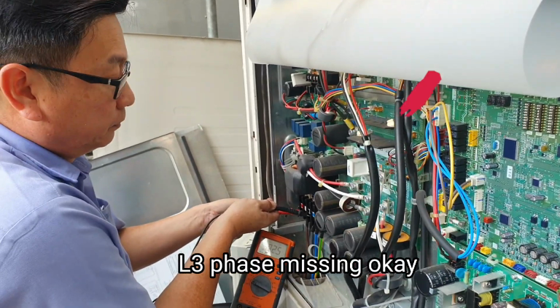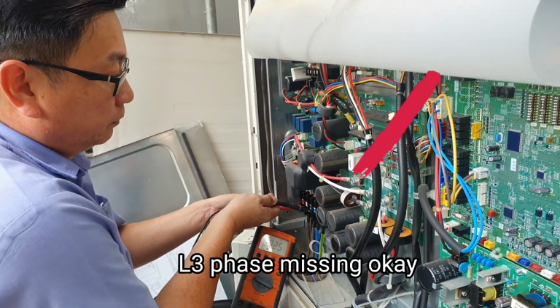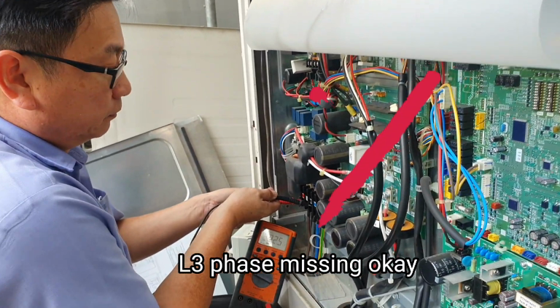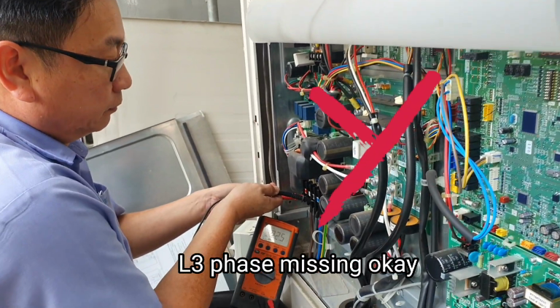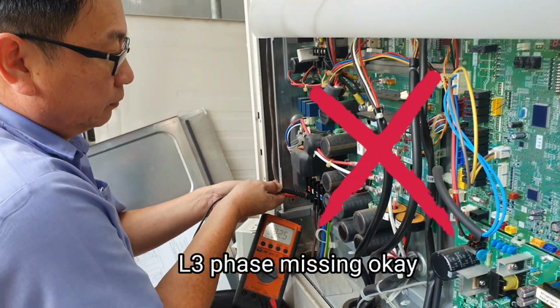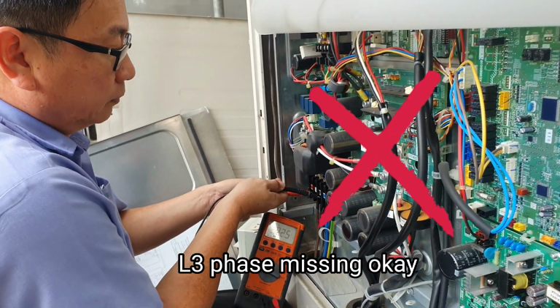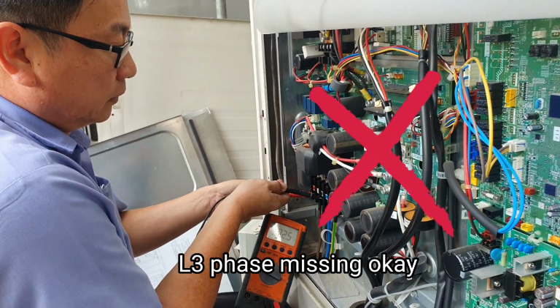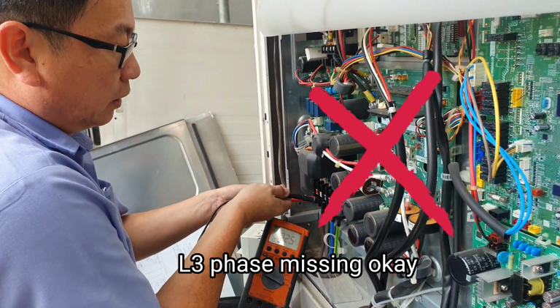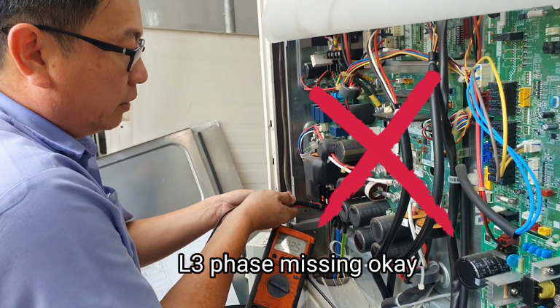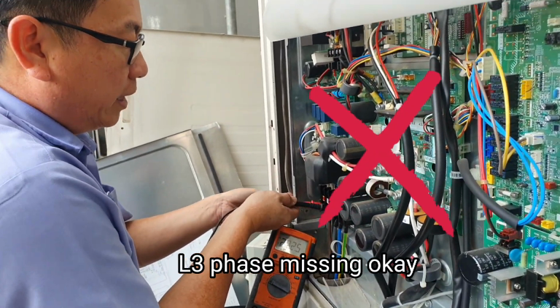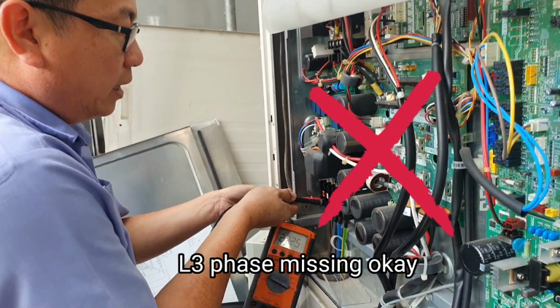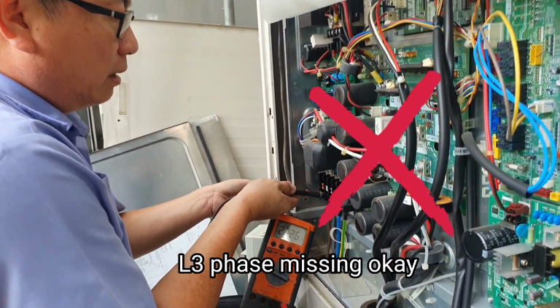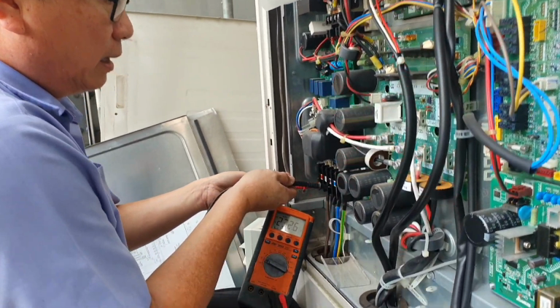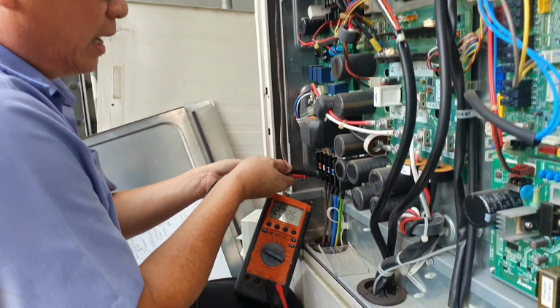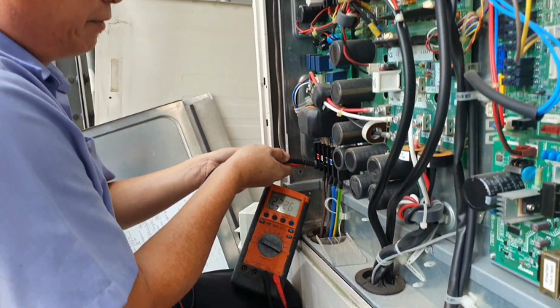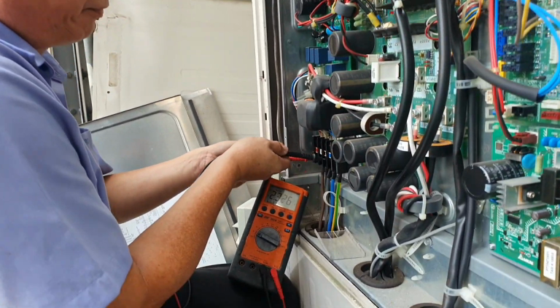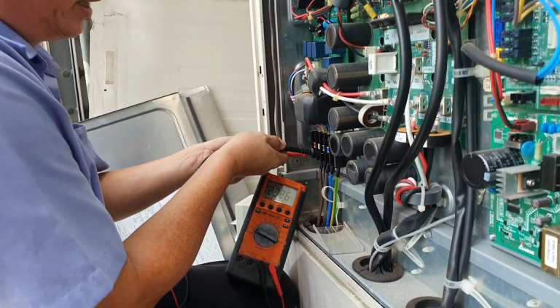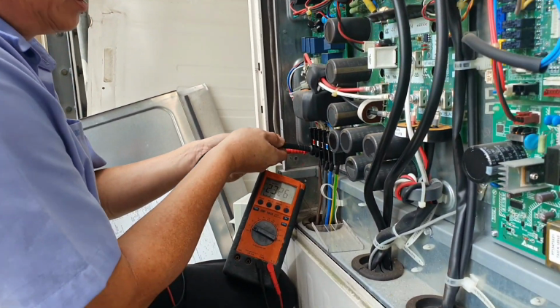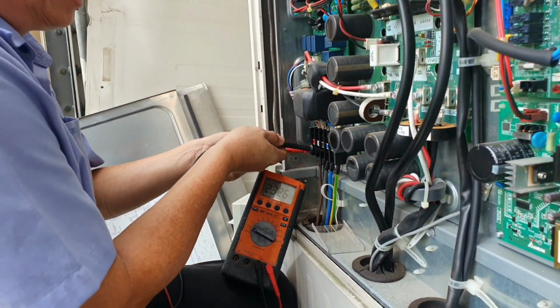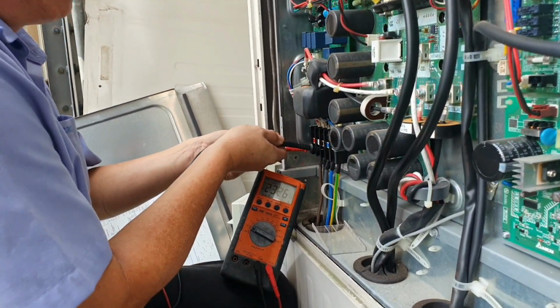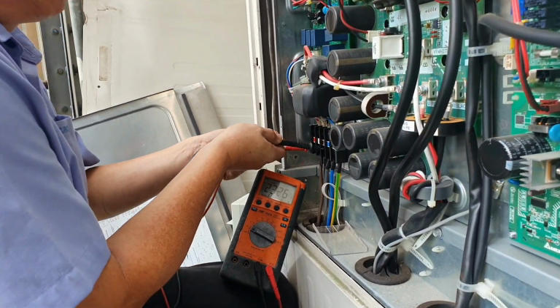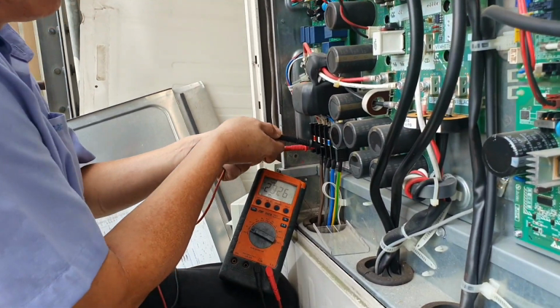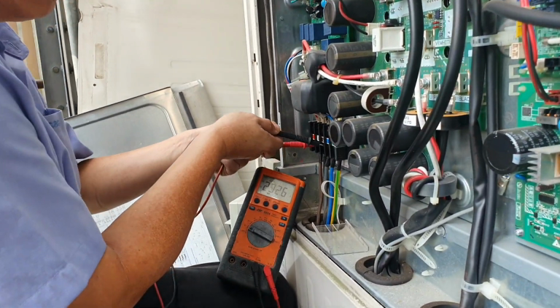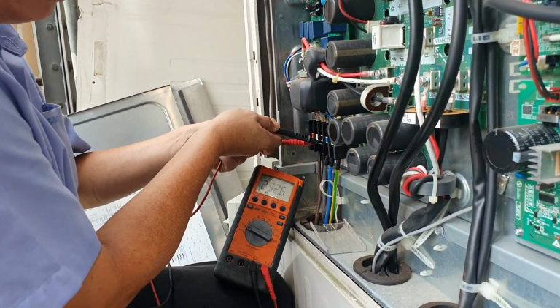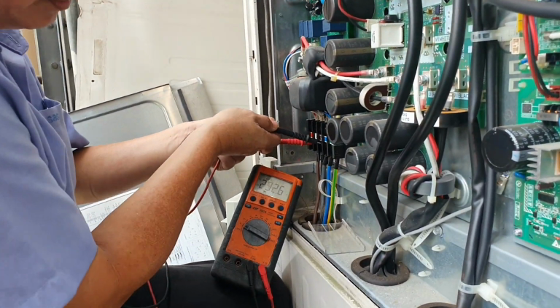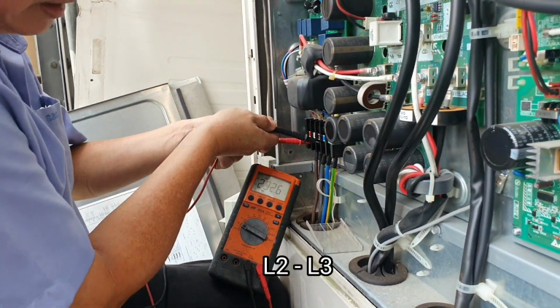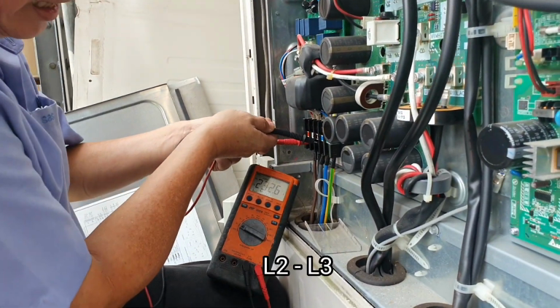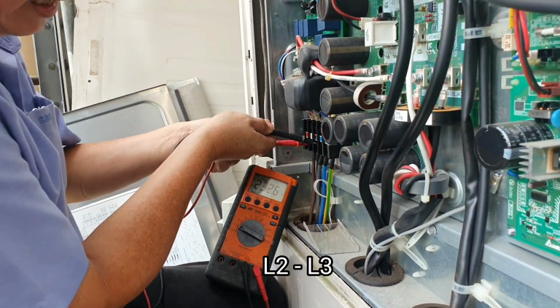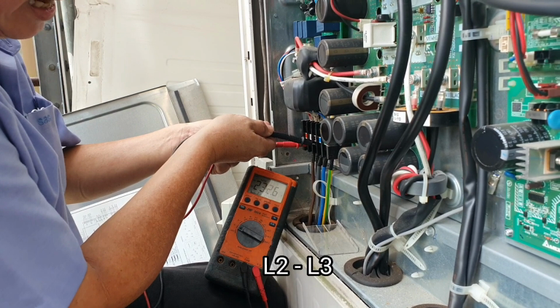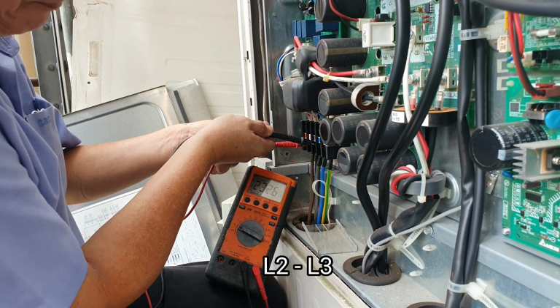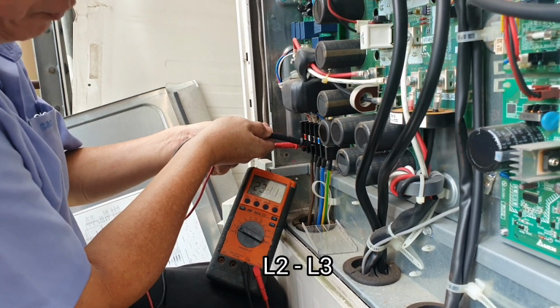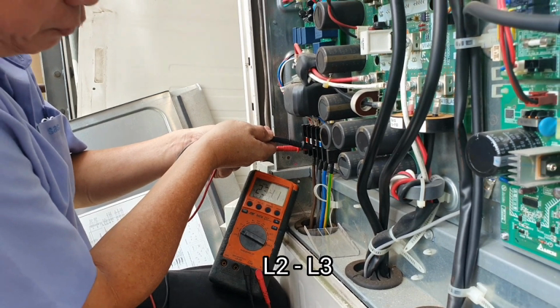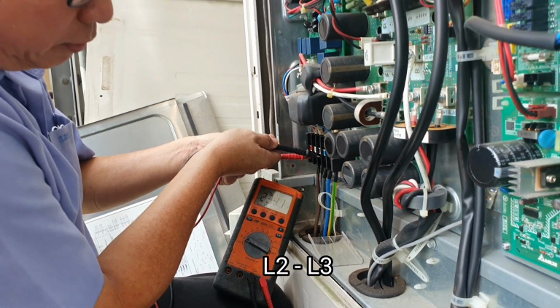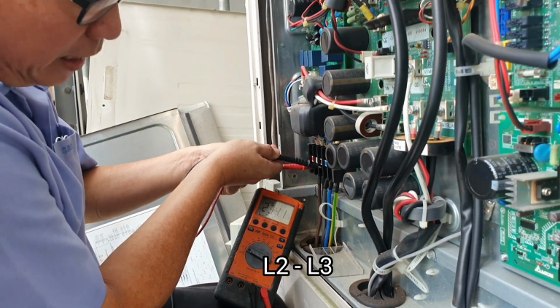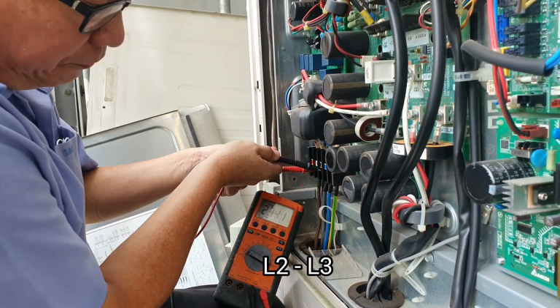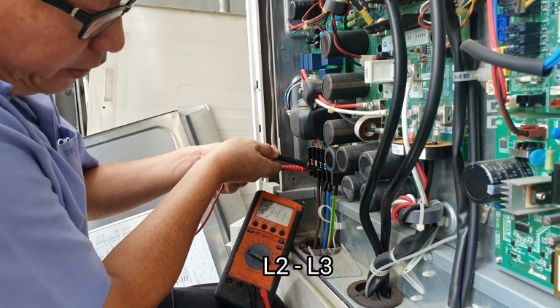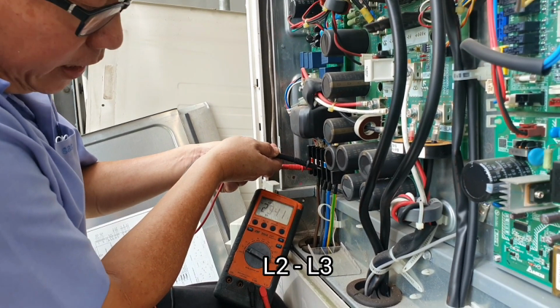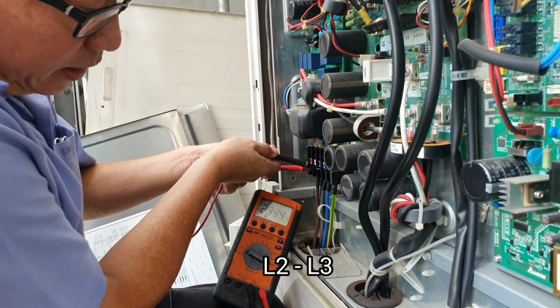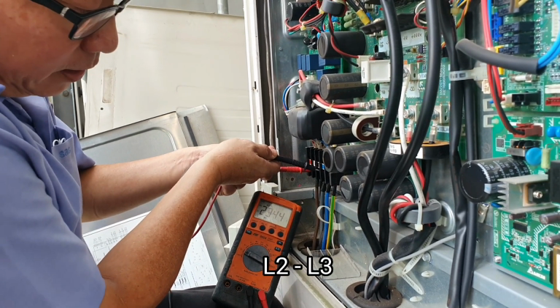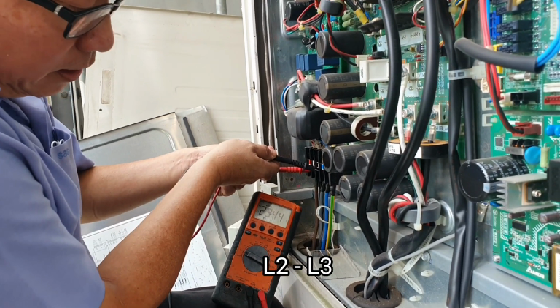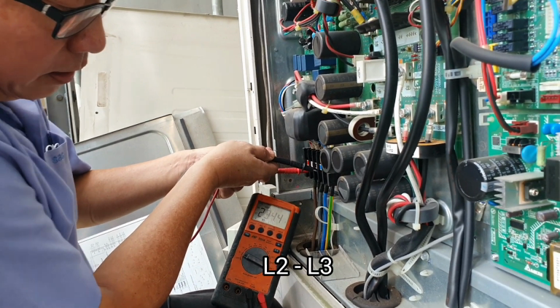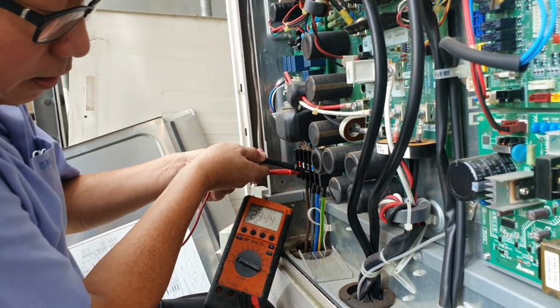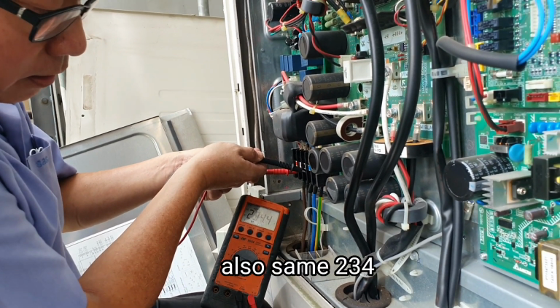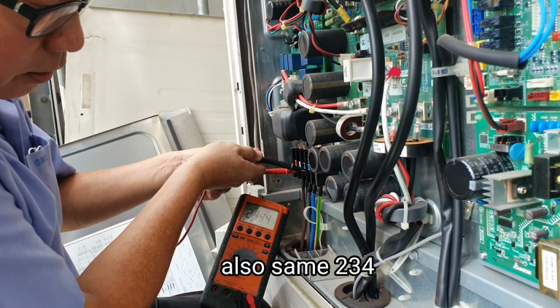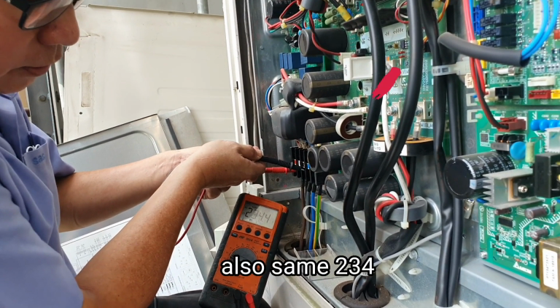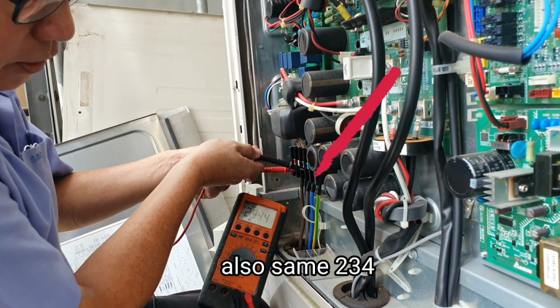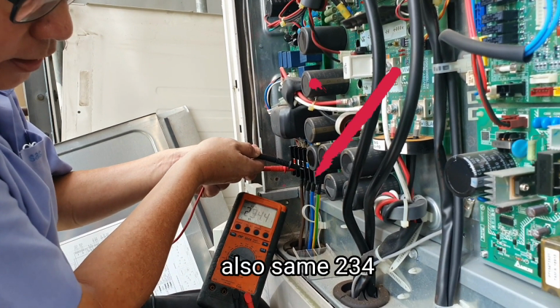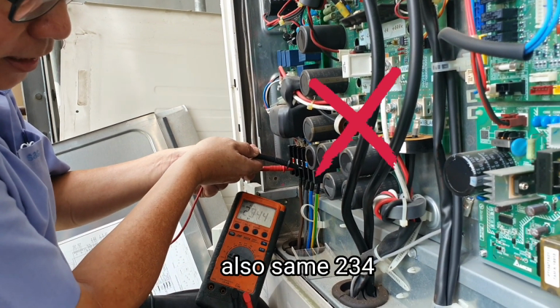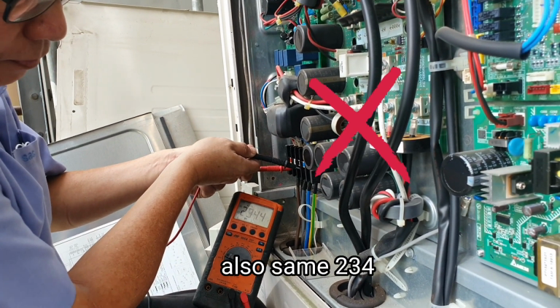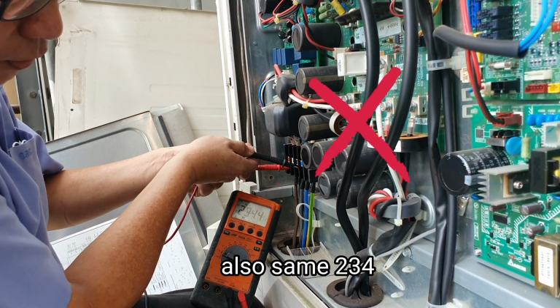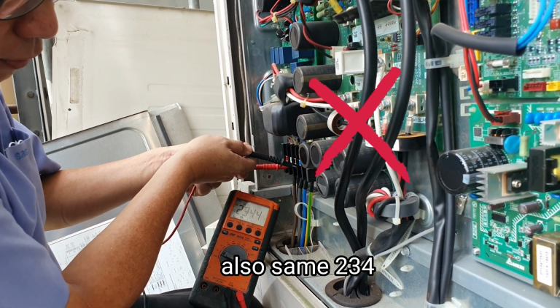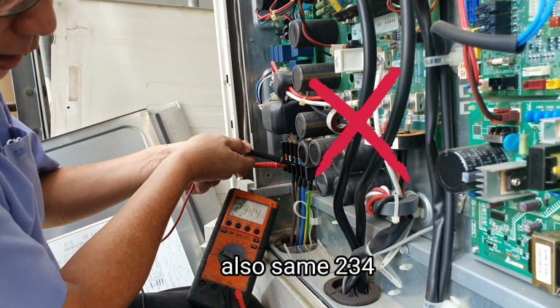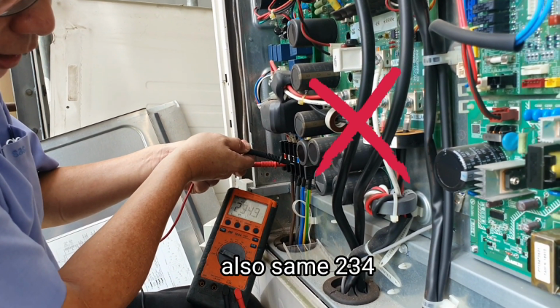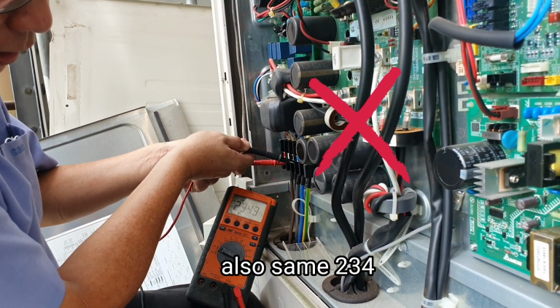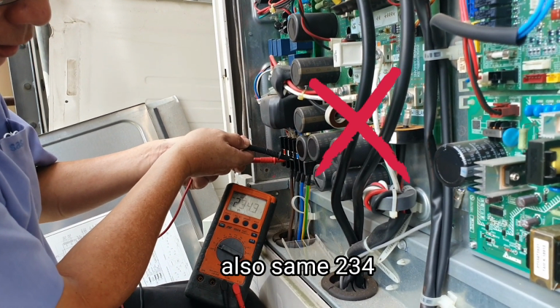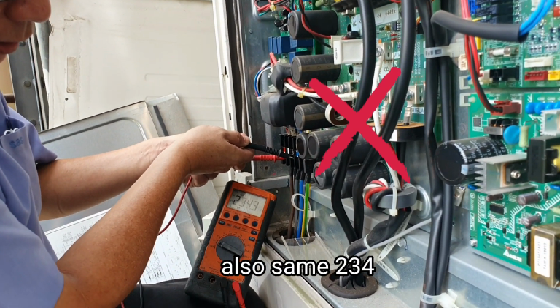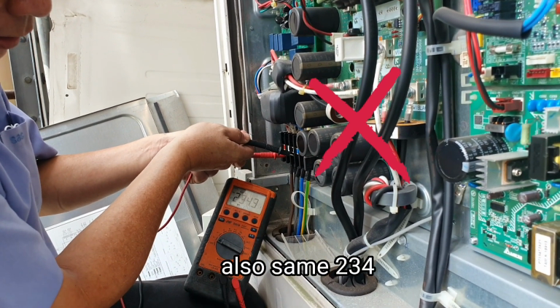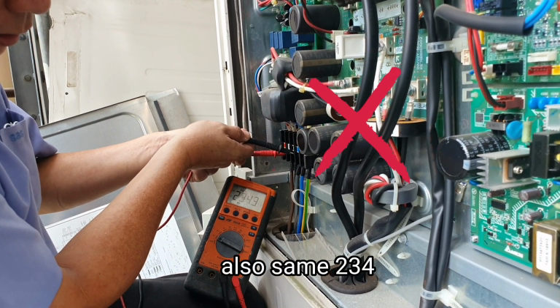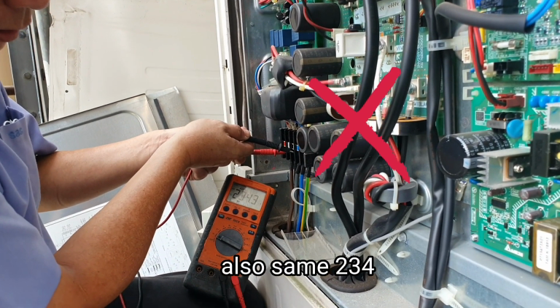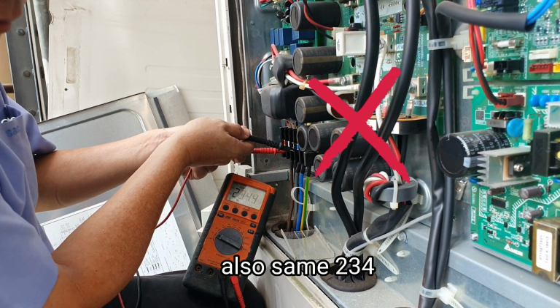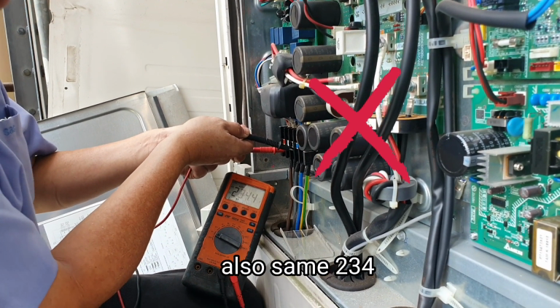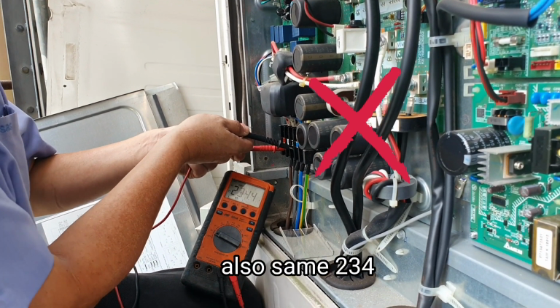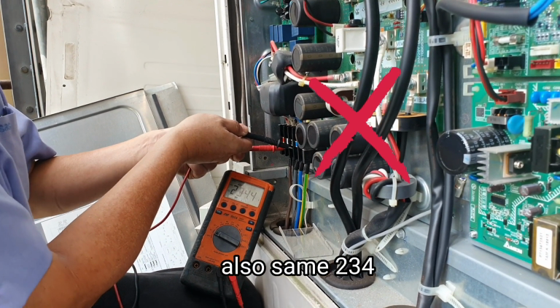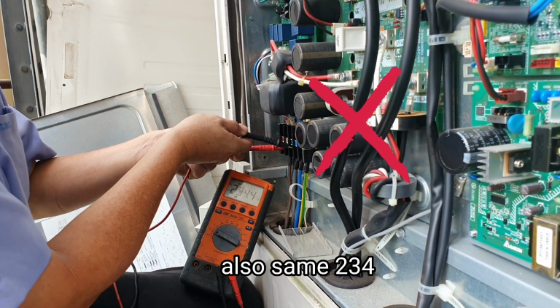Live 3, Live 2. Live 2, Live 3. Also same, 234.